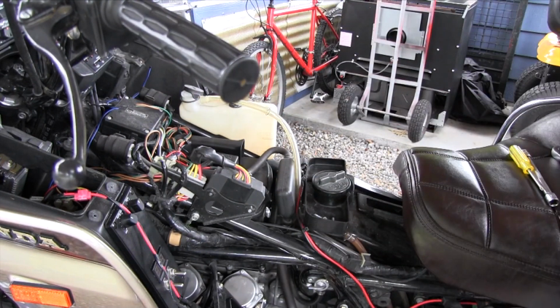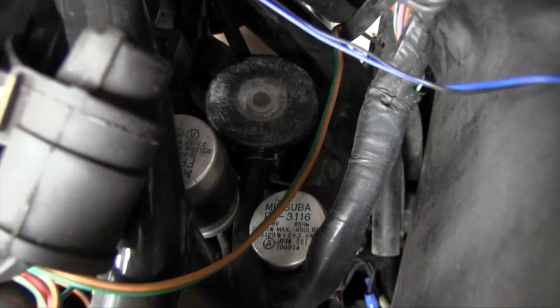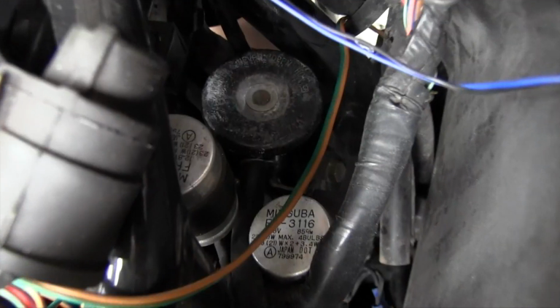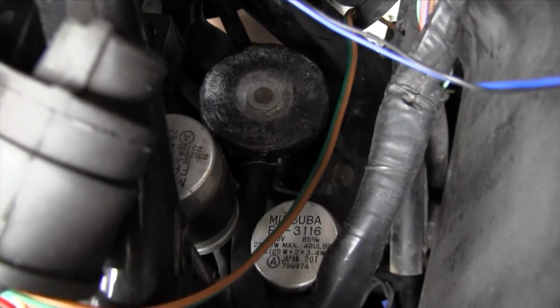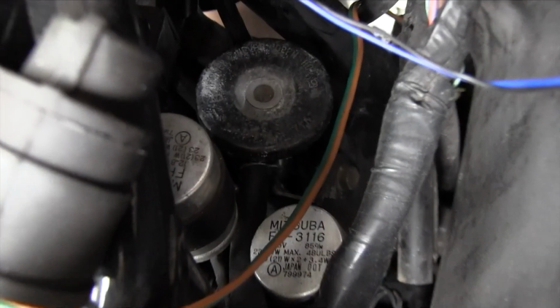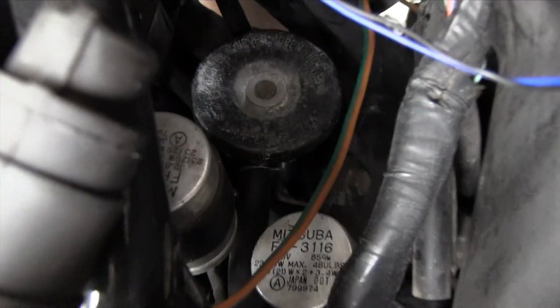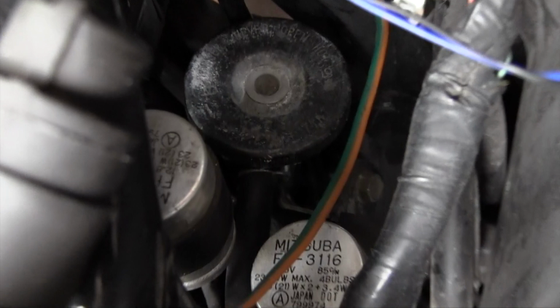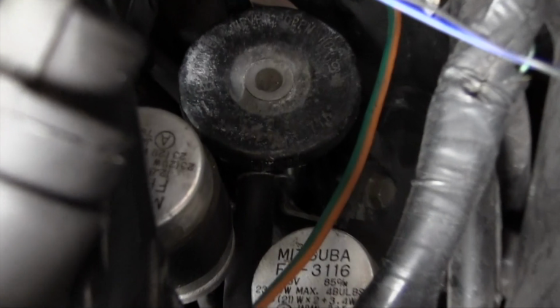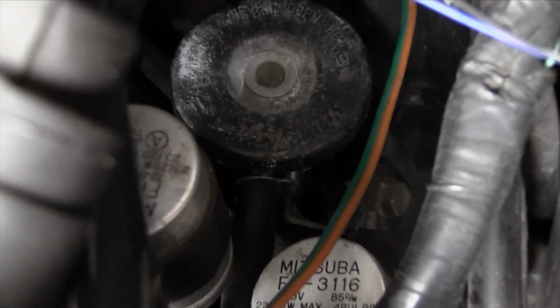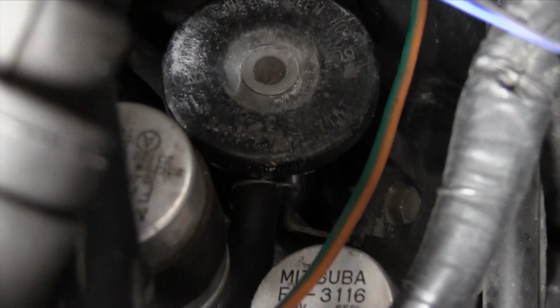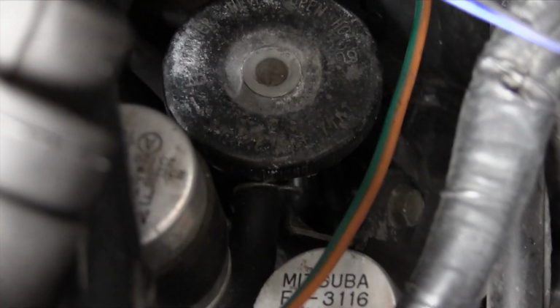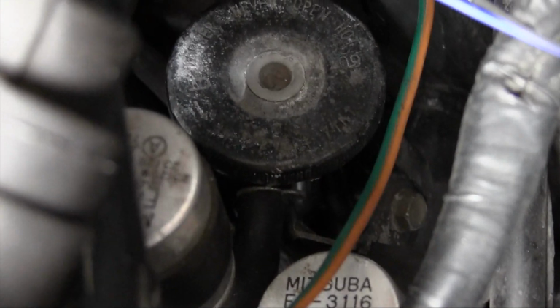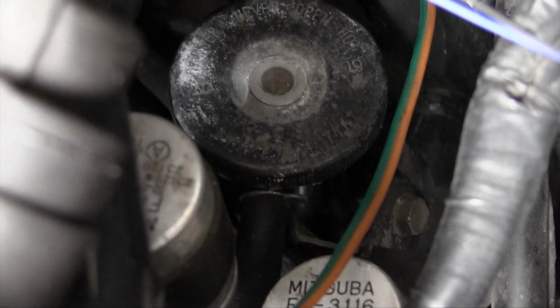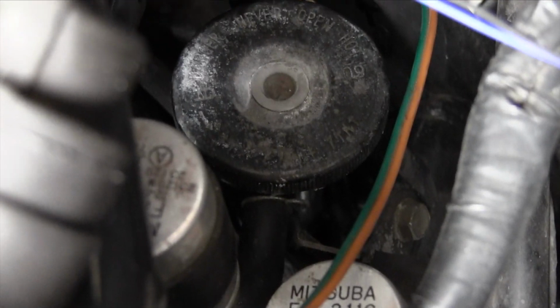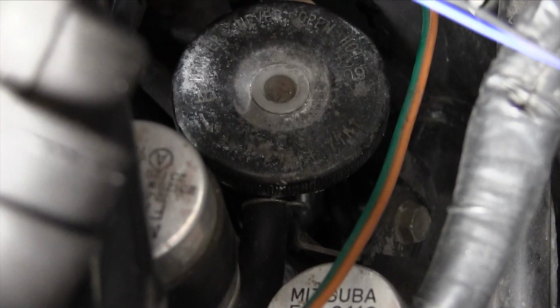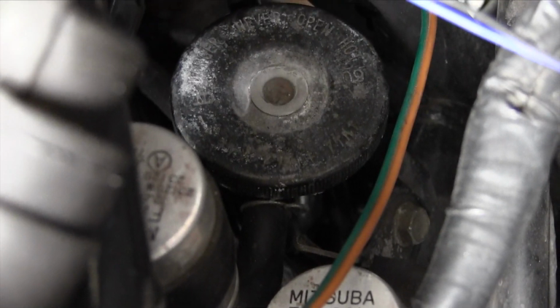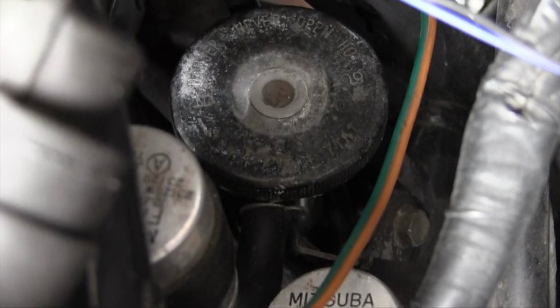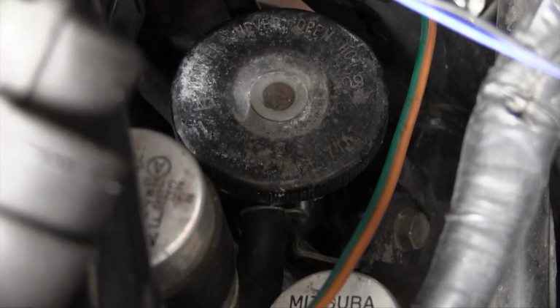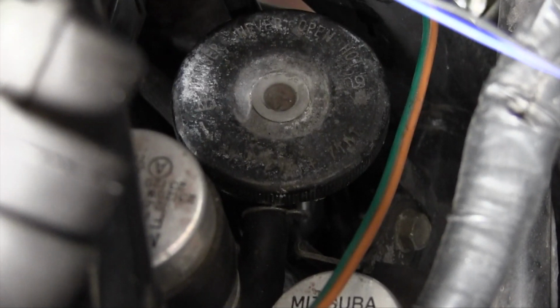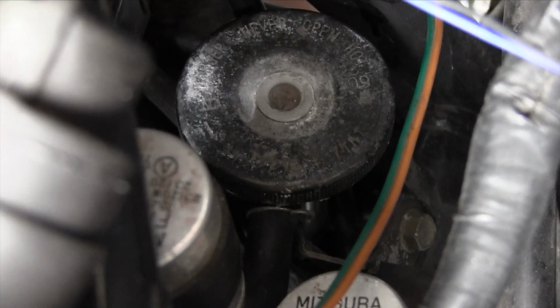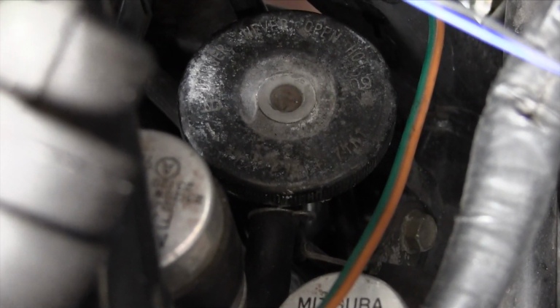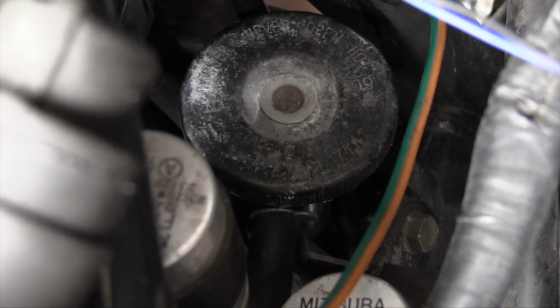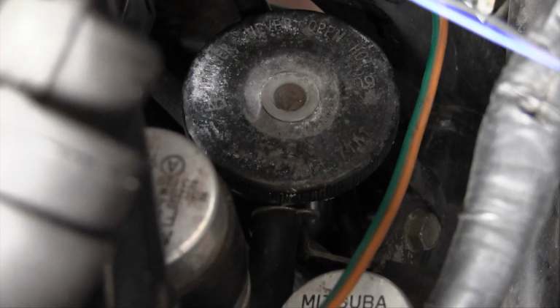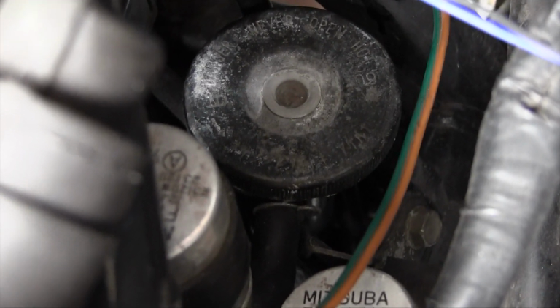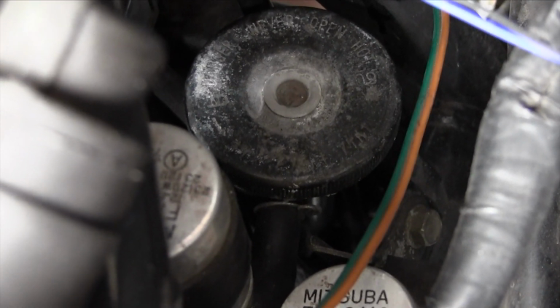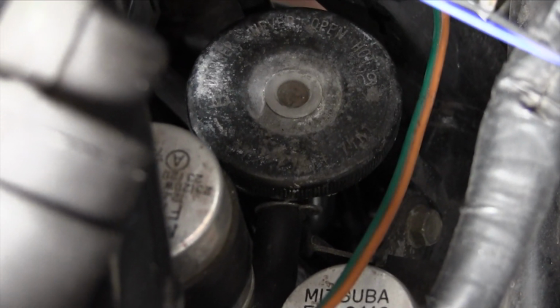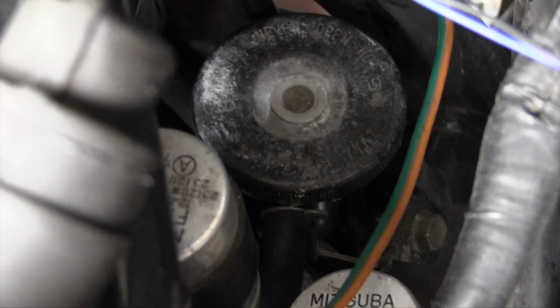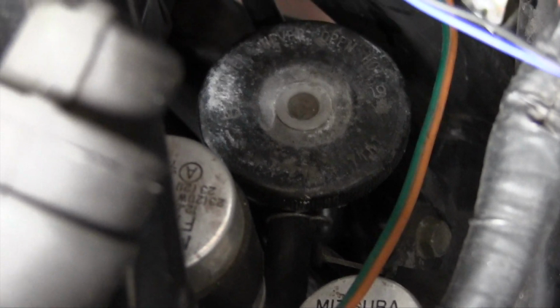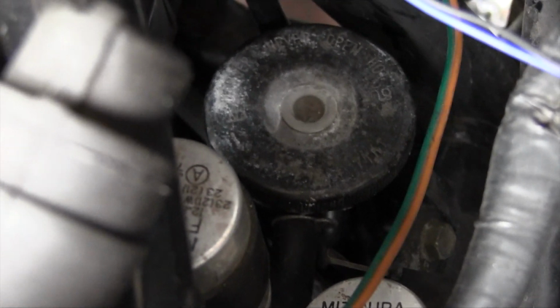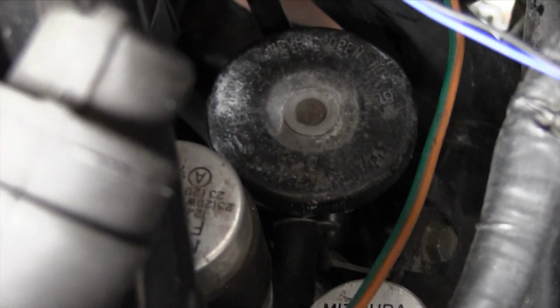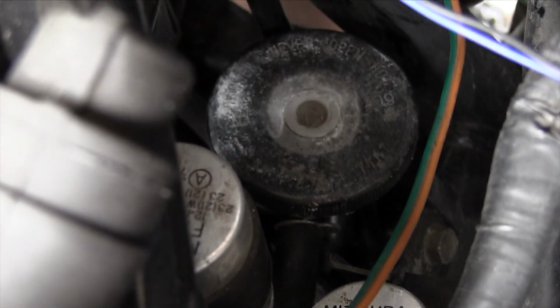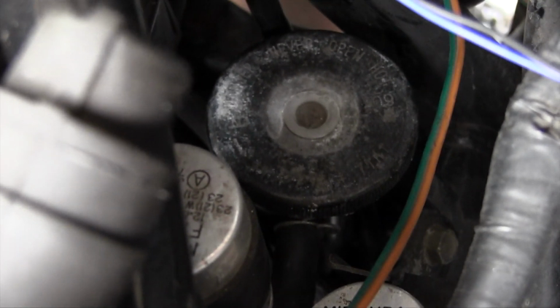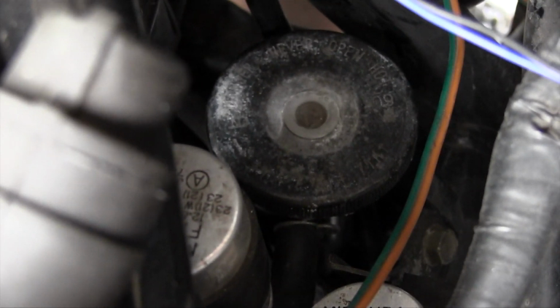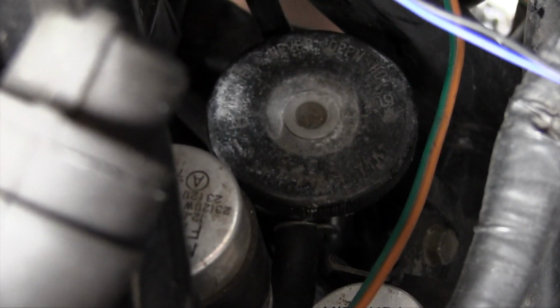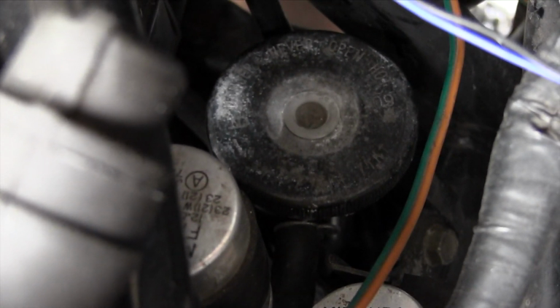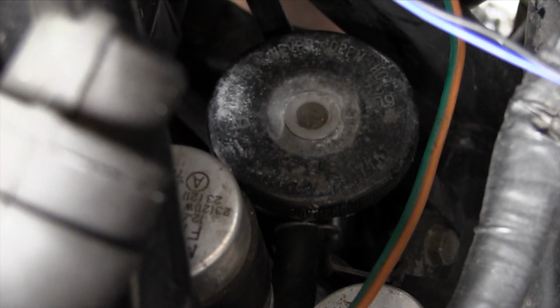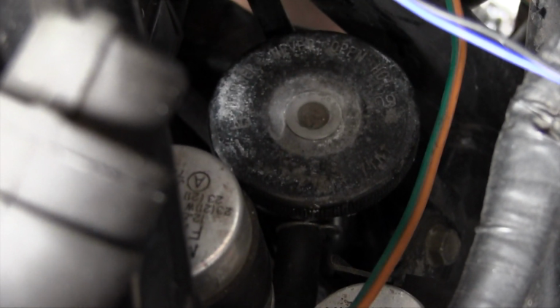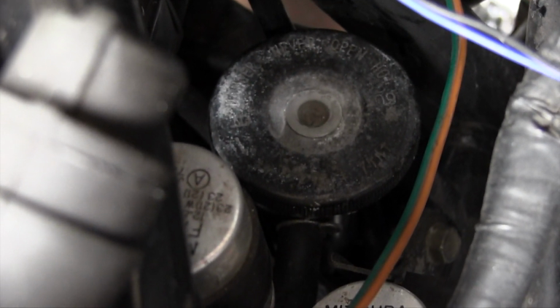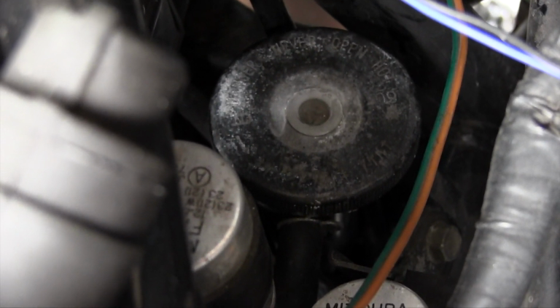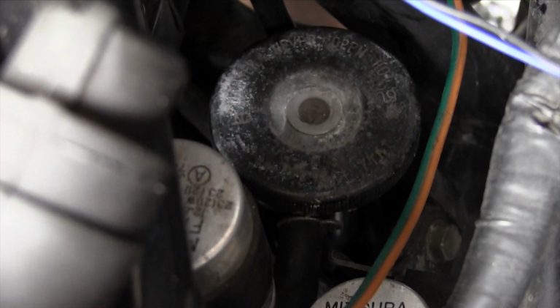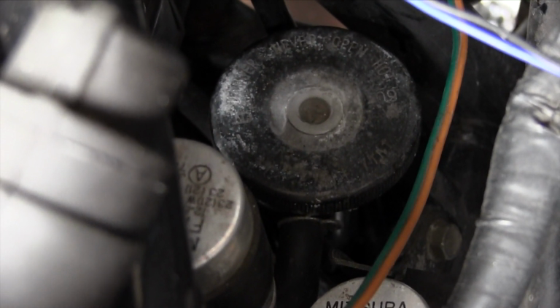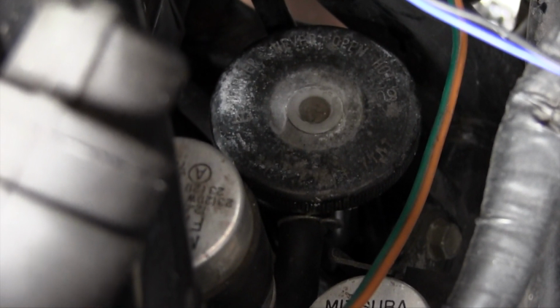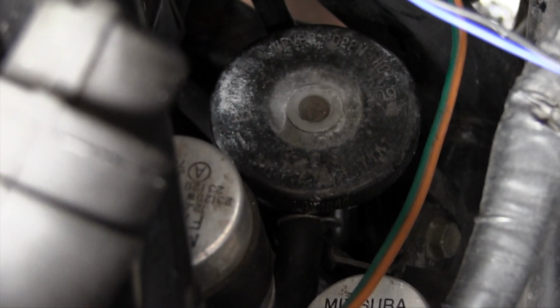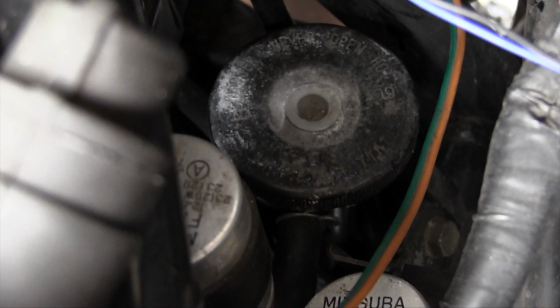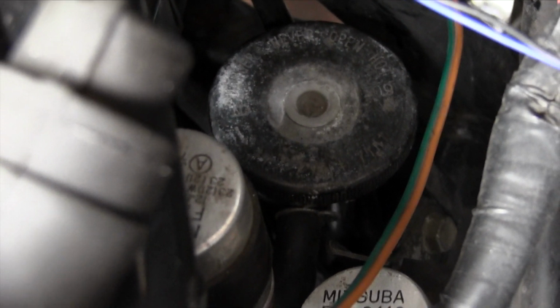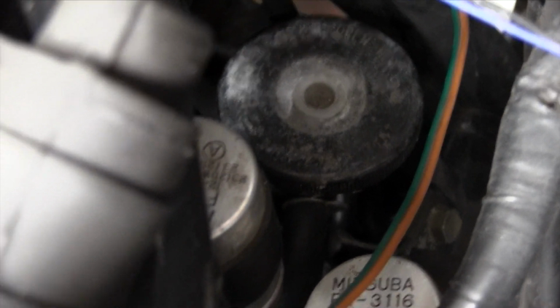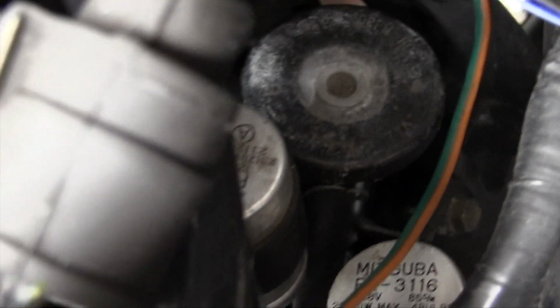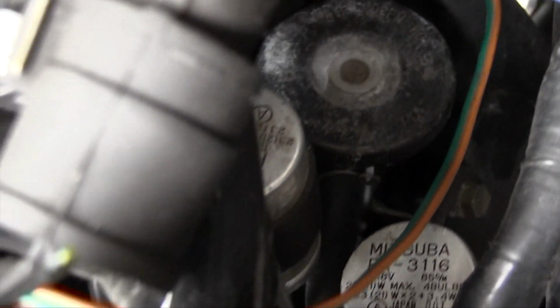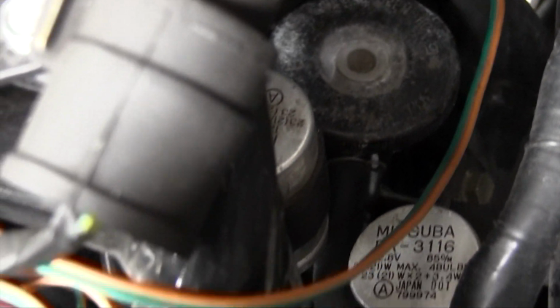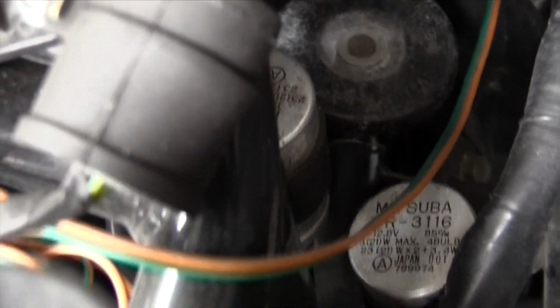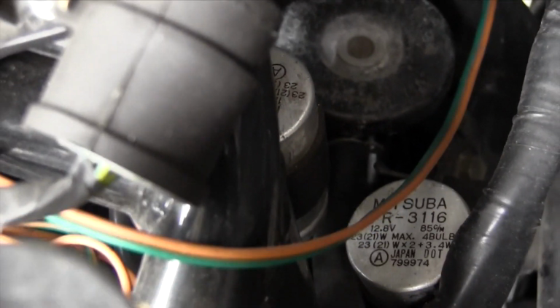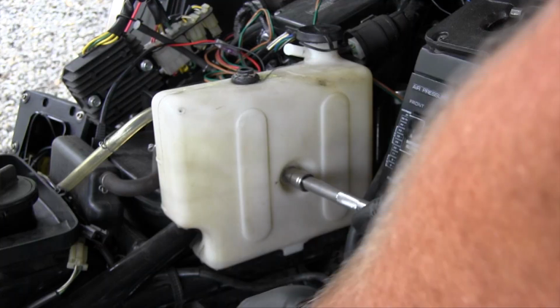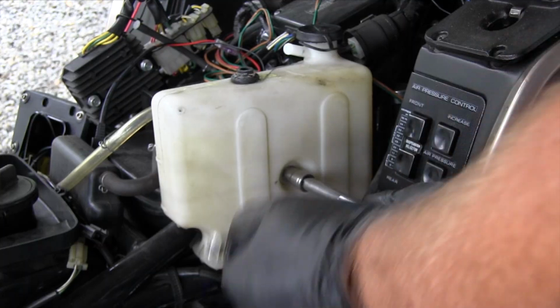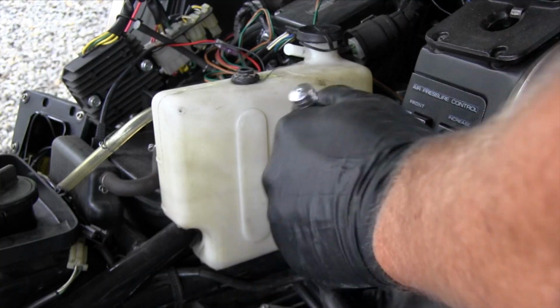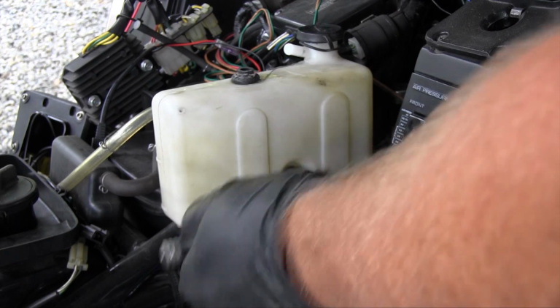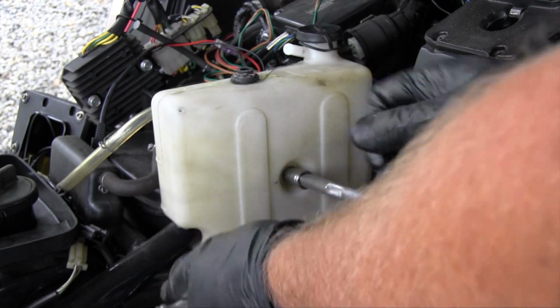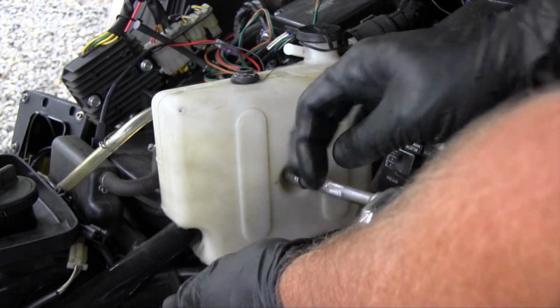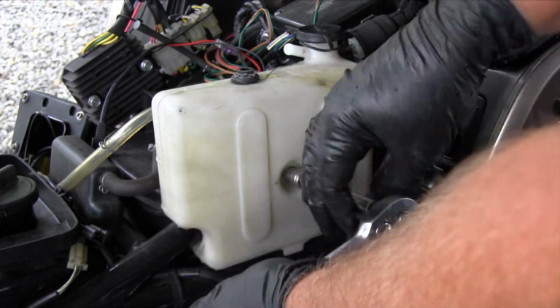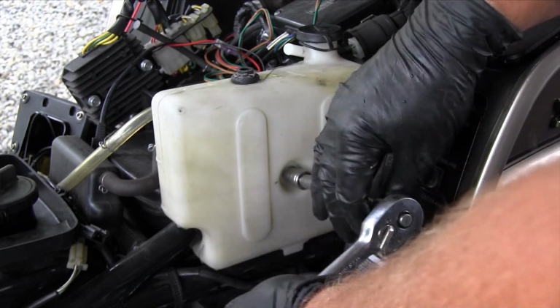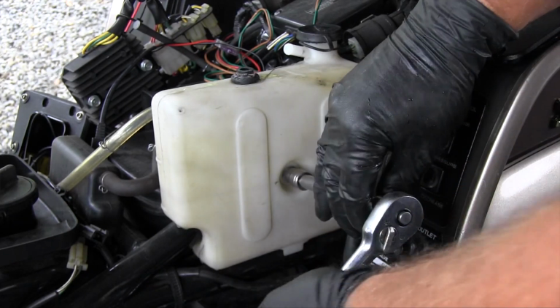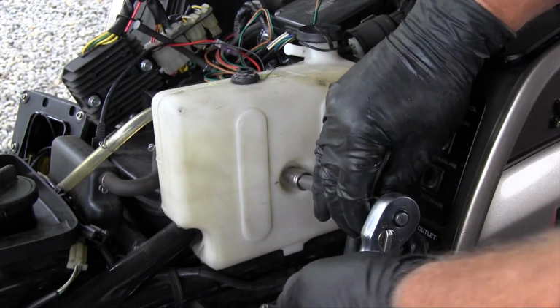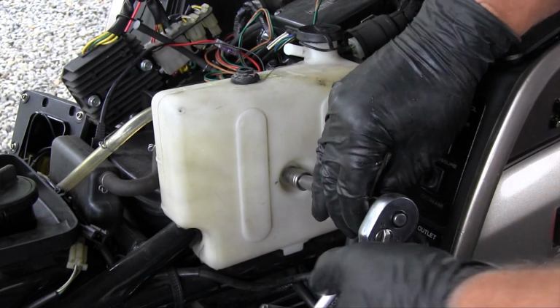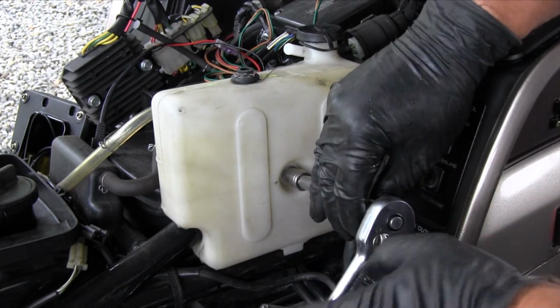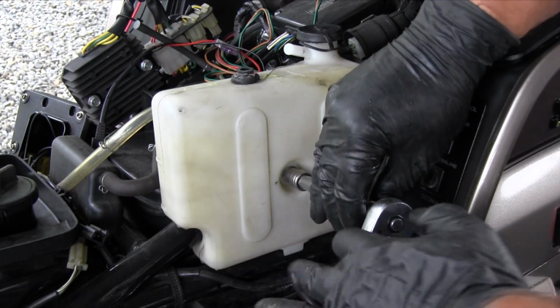Find the radiator cap on the right side beside the fork leg. Remove the radiator cap and remove the coolant reservoir.